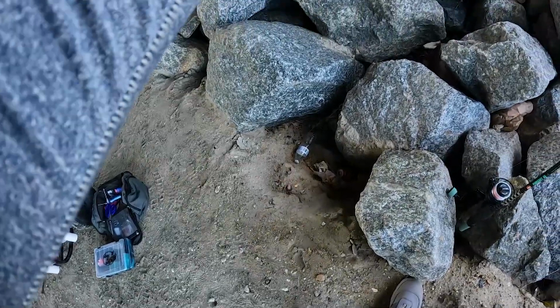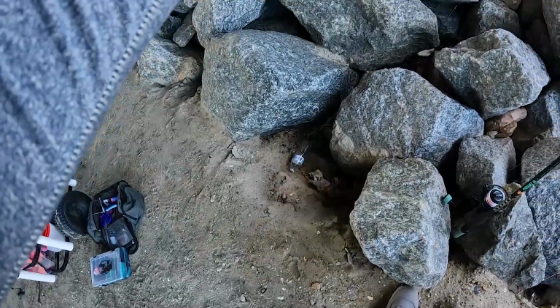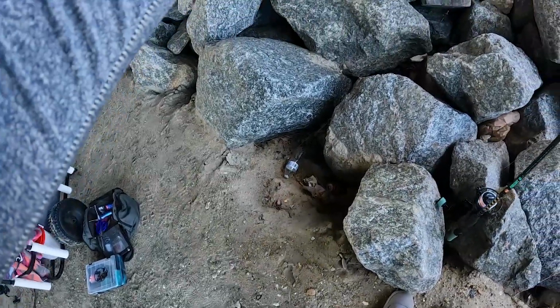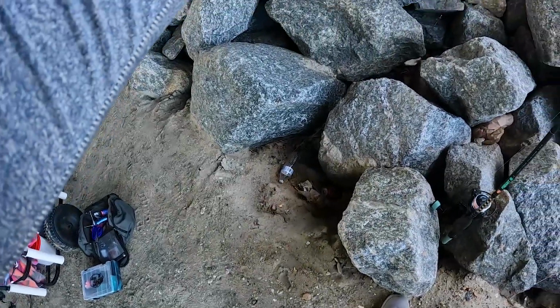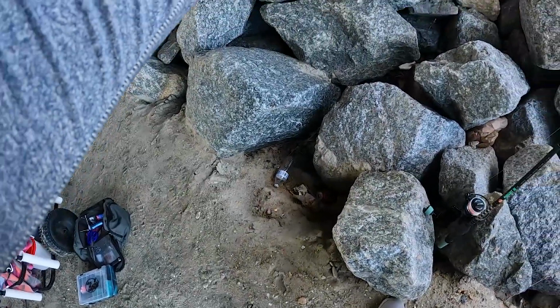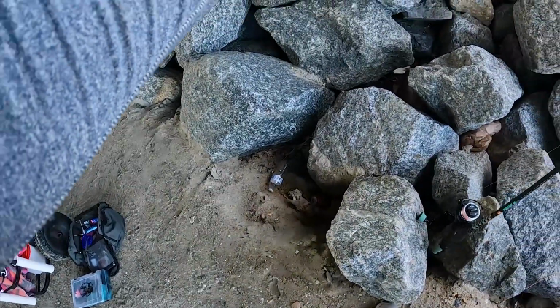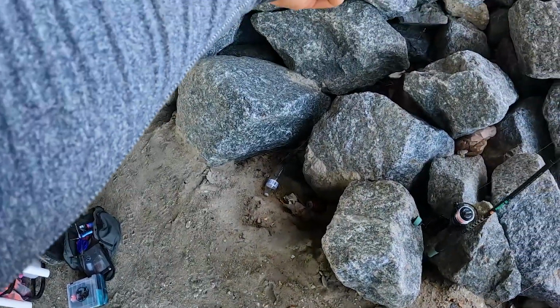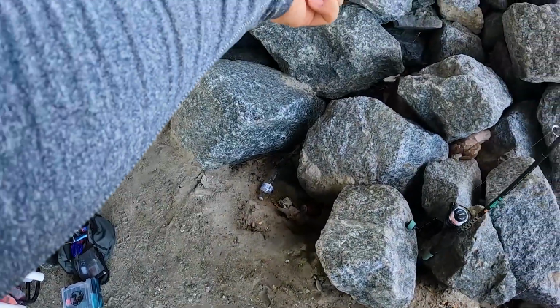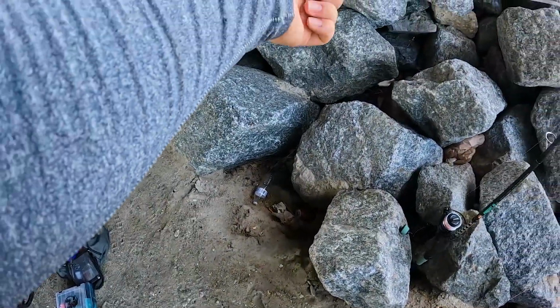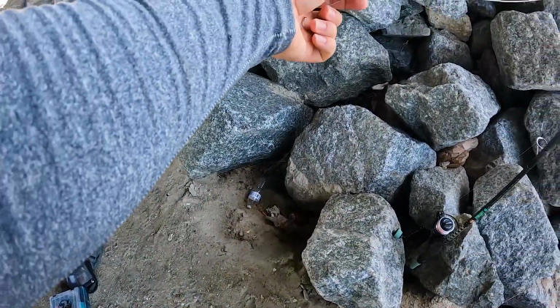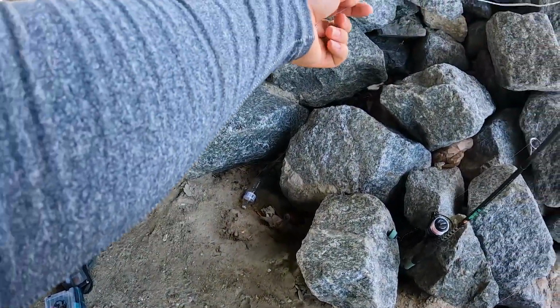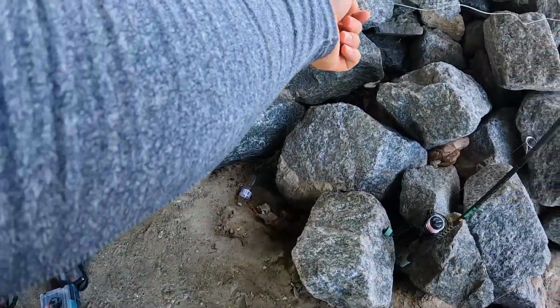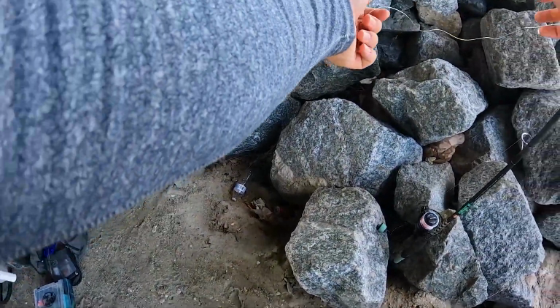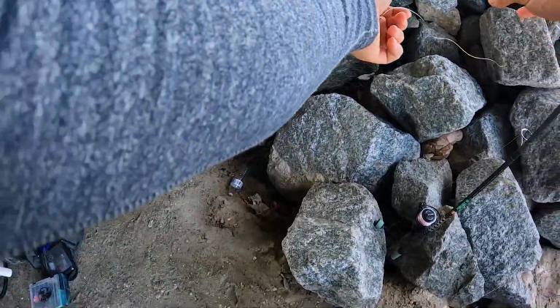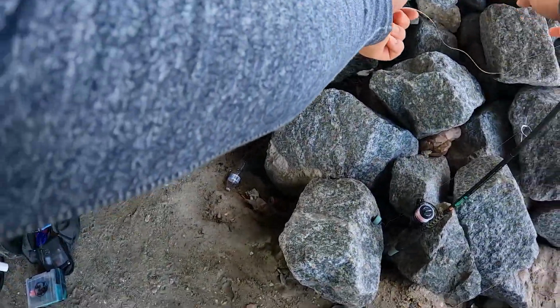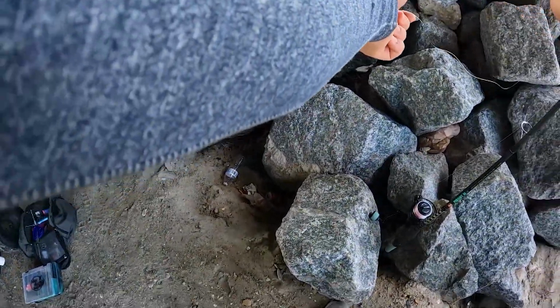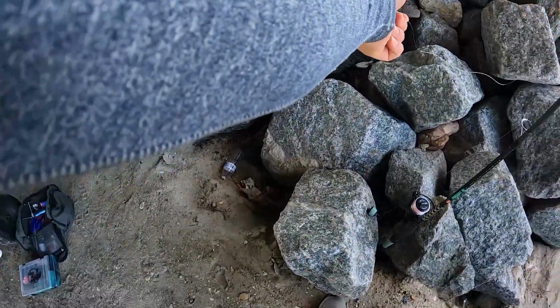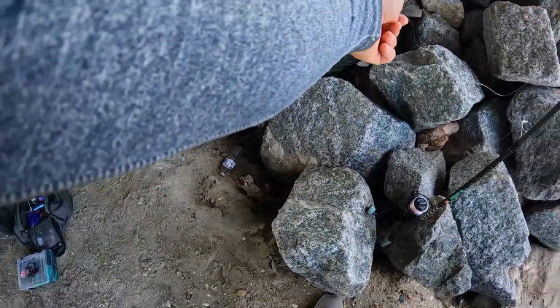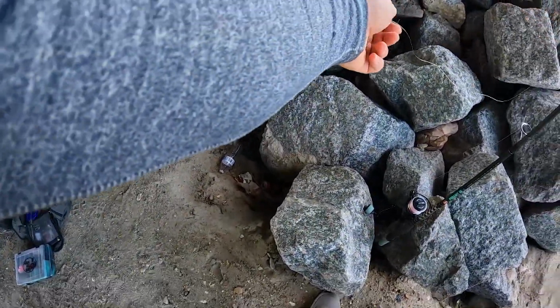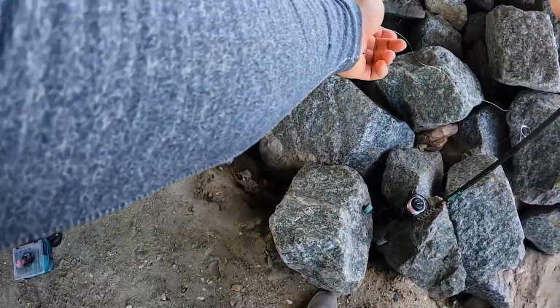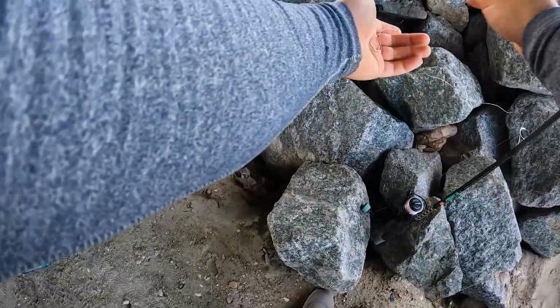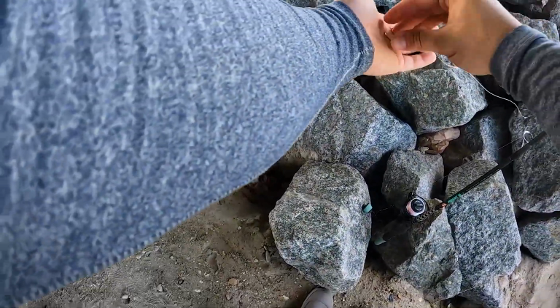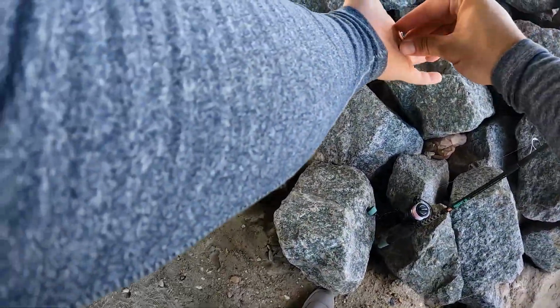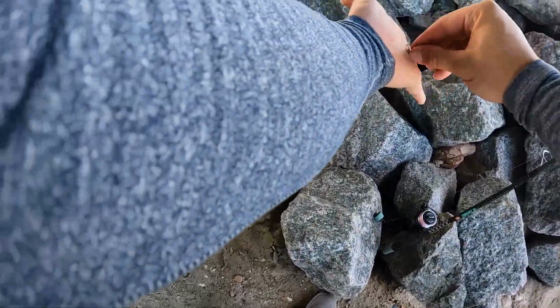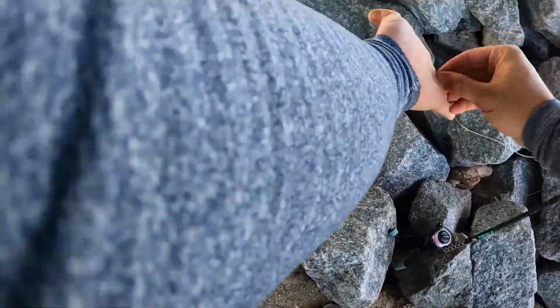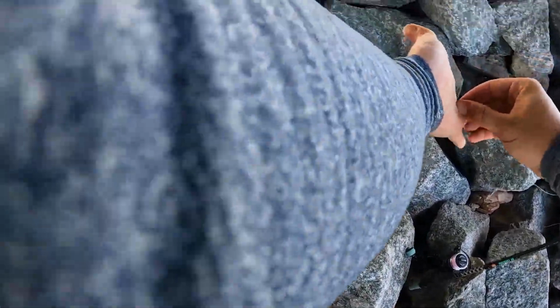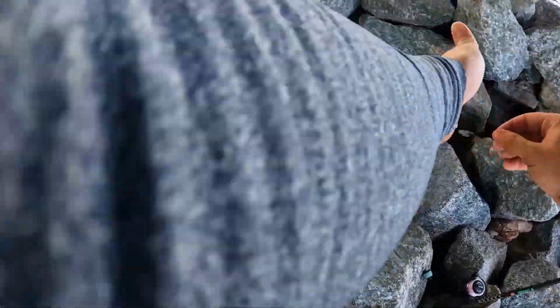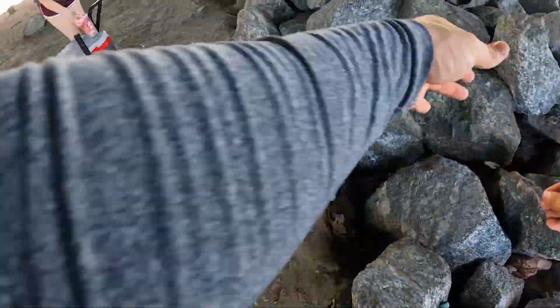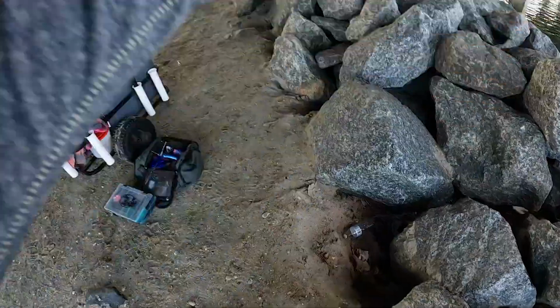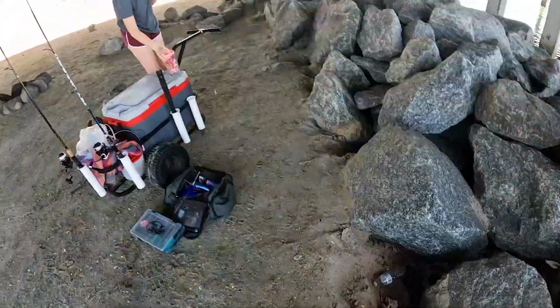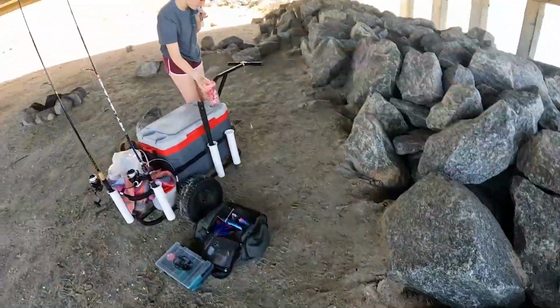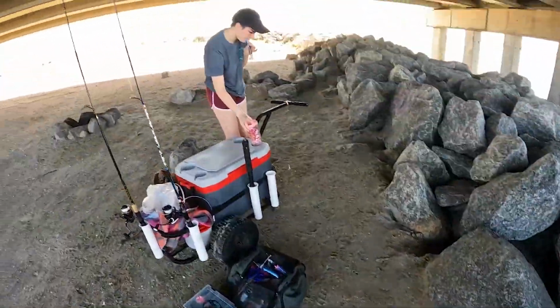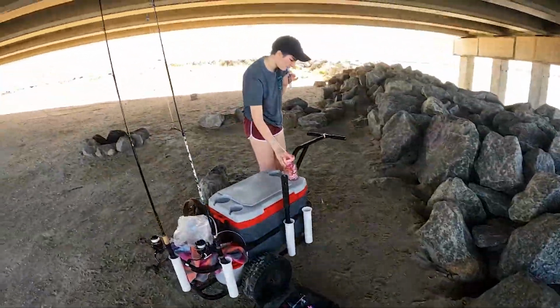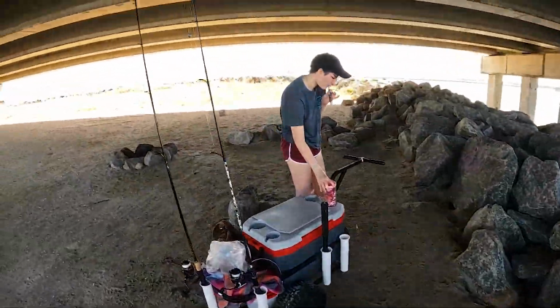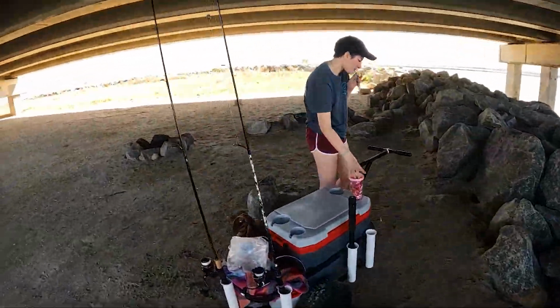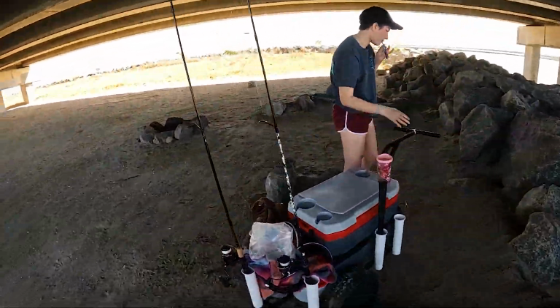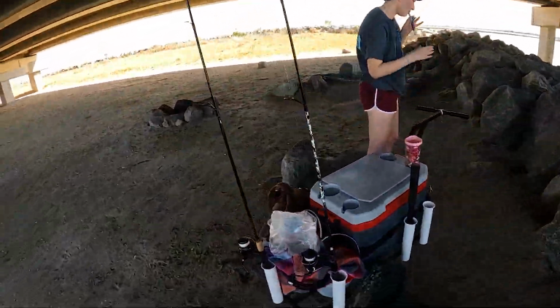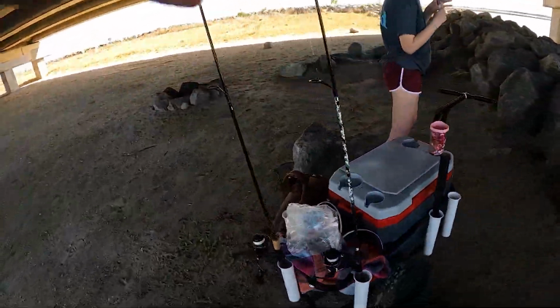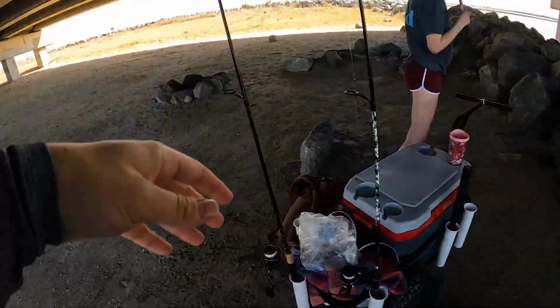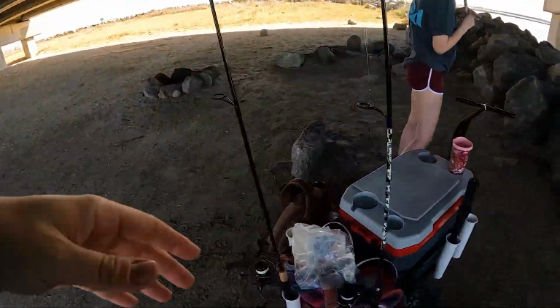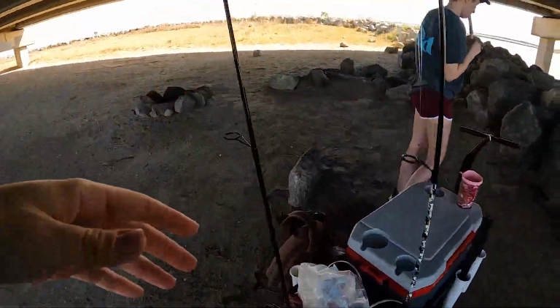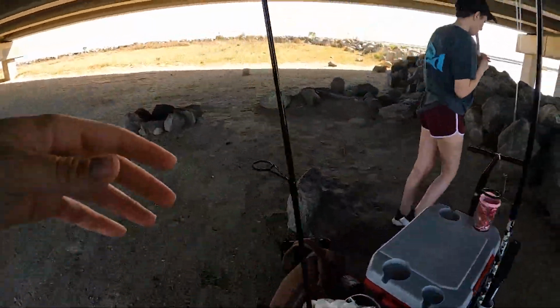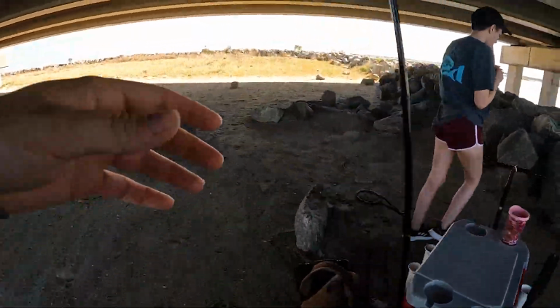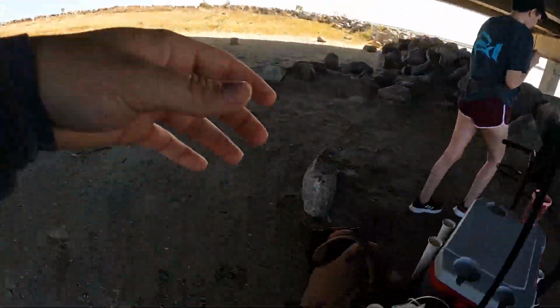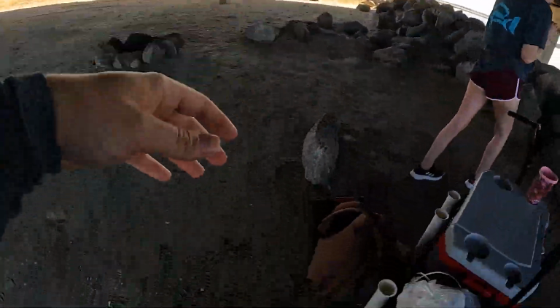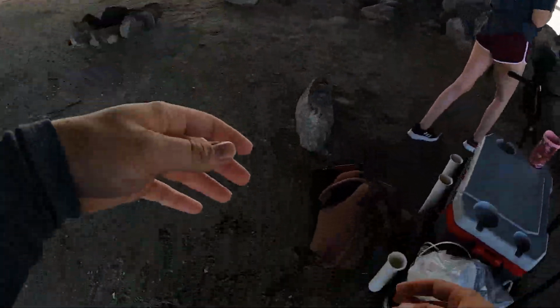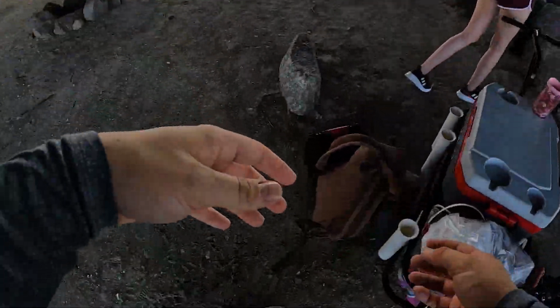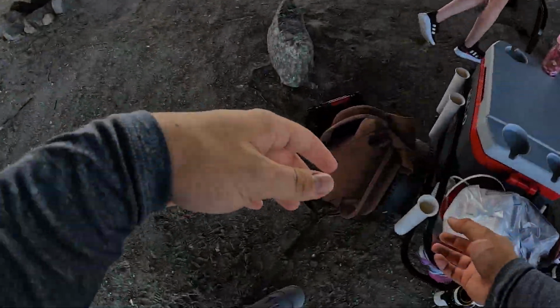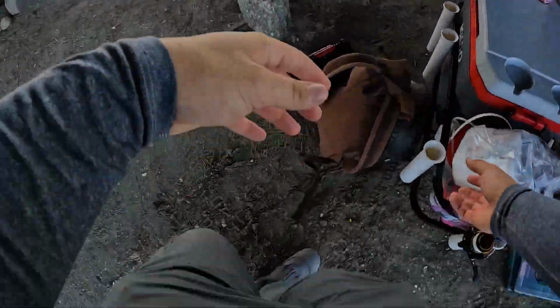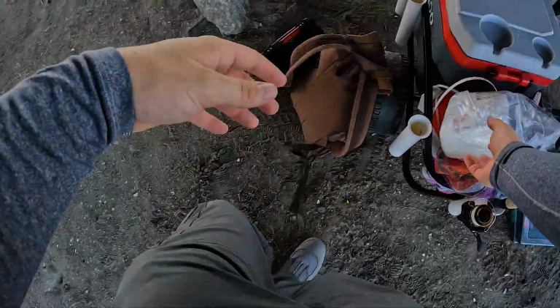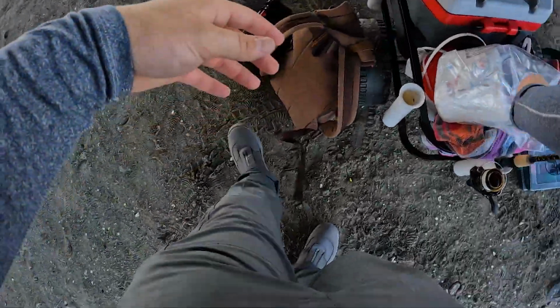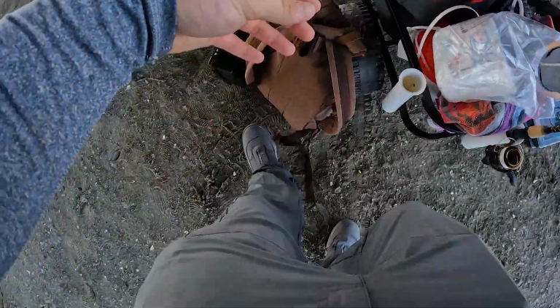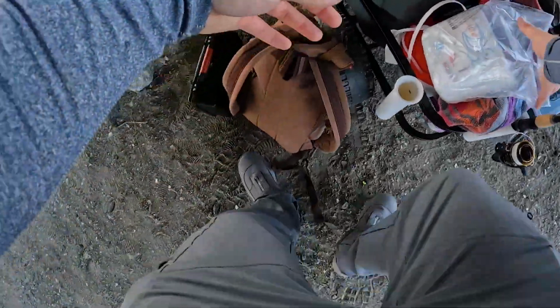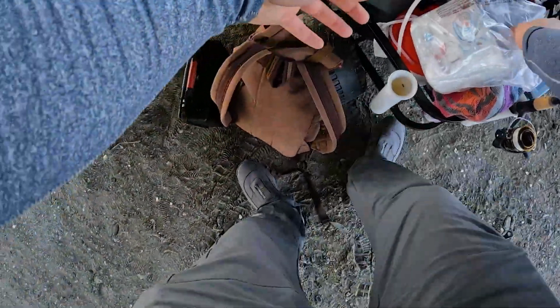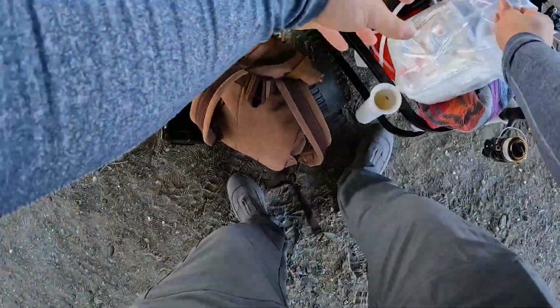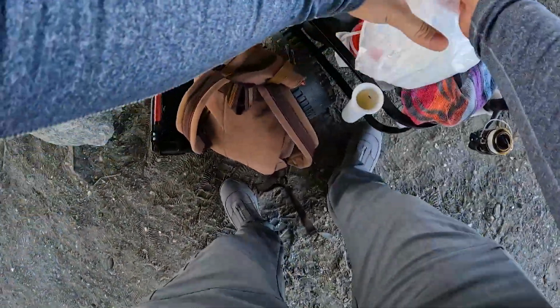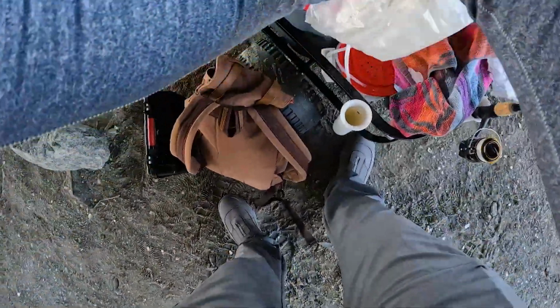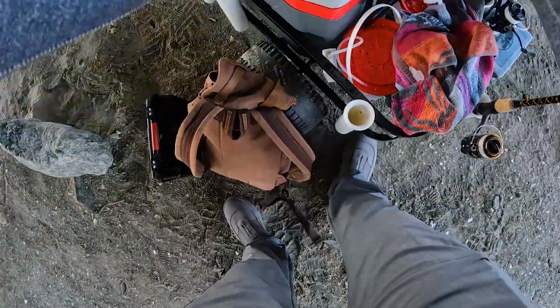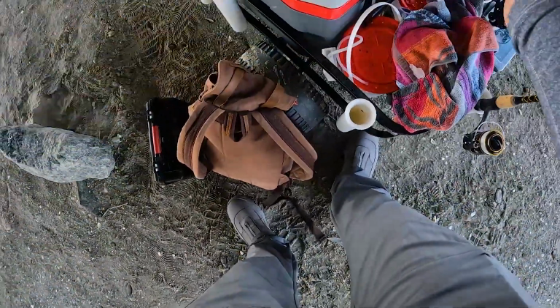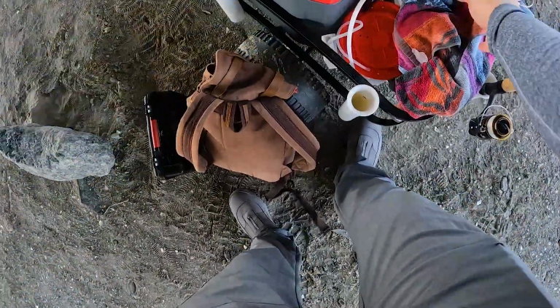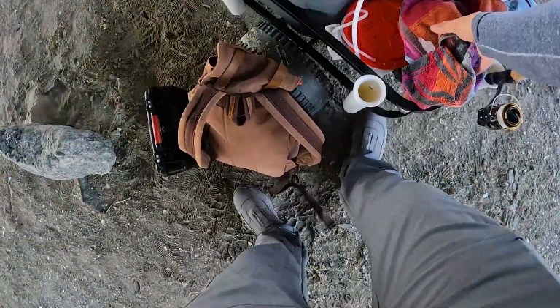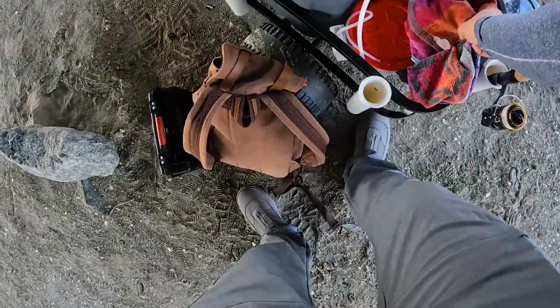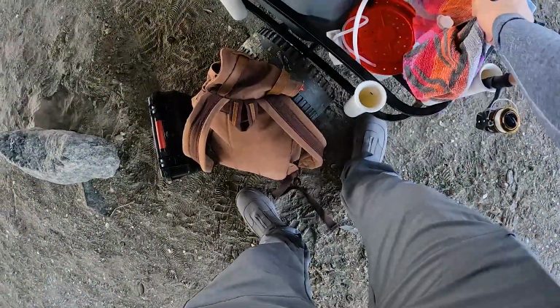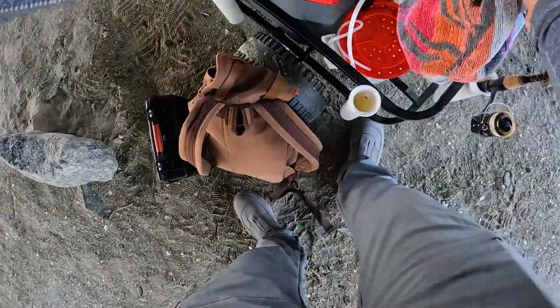I'm gonna get my bottom rig set up first. I'm gonna put a mud minnow on this one. We've got live shrimp and mud minnows.